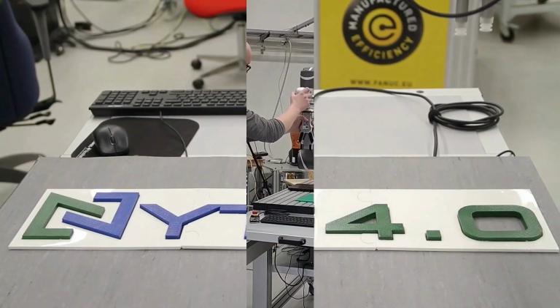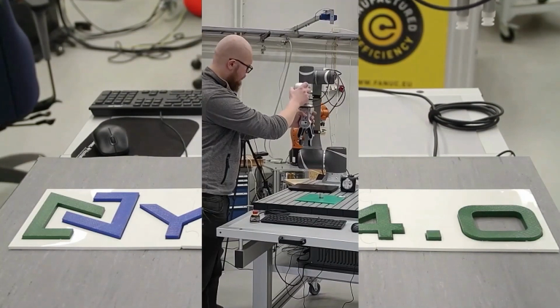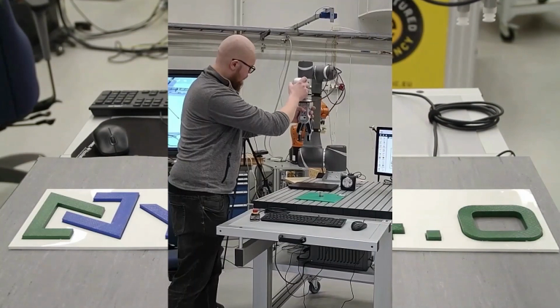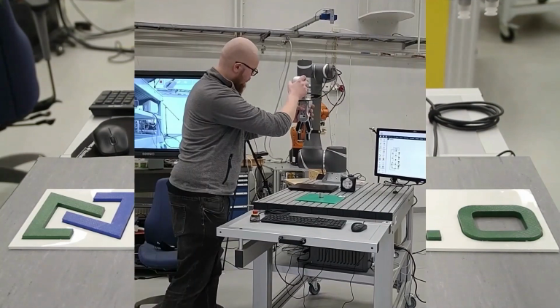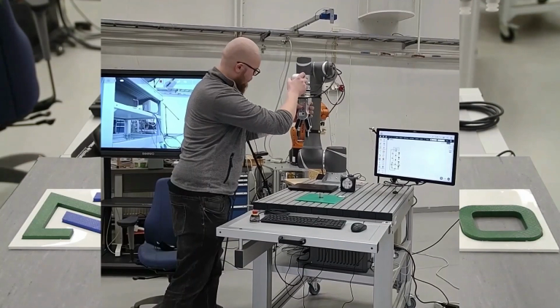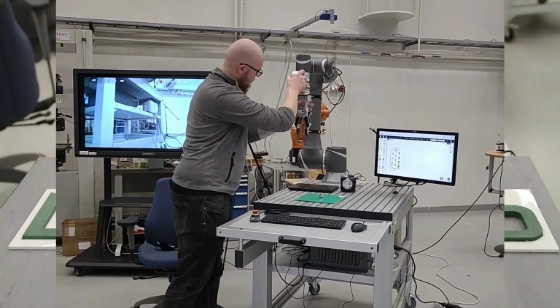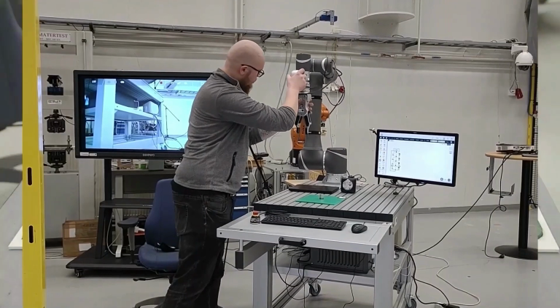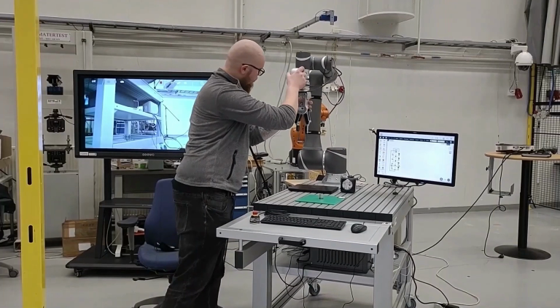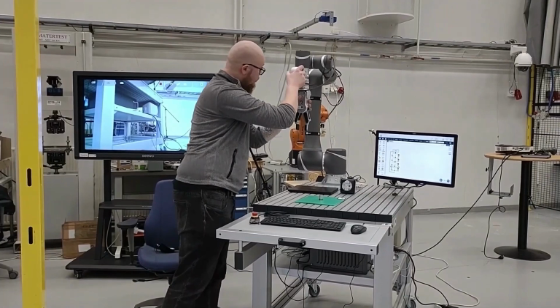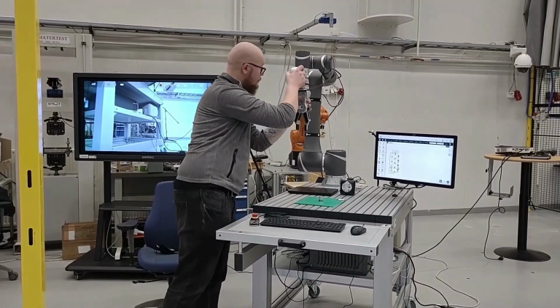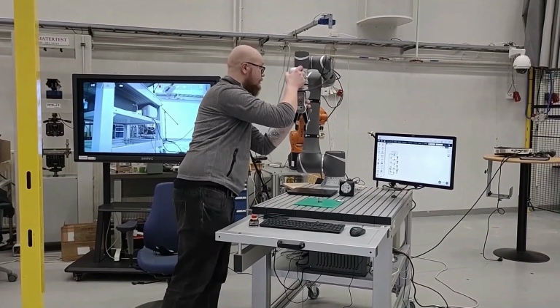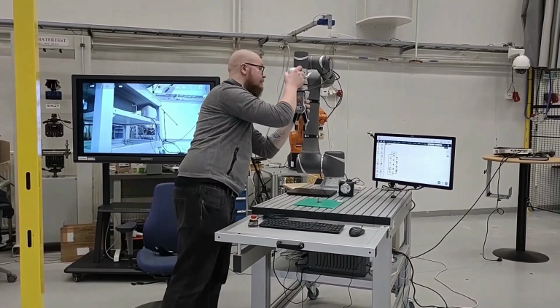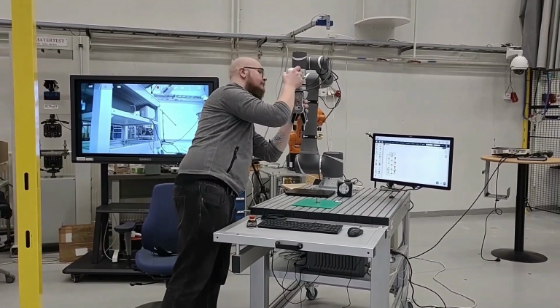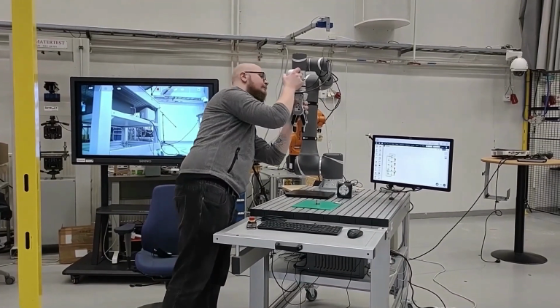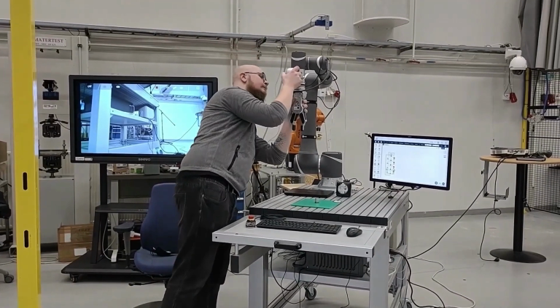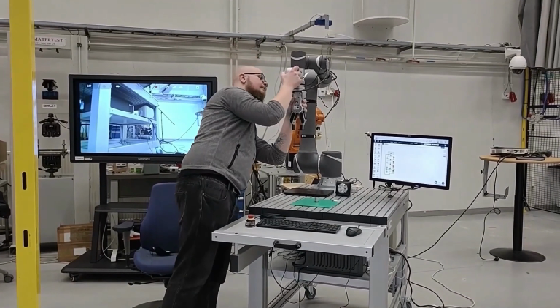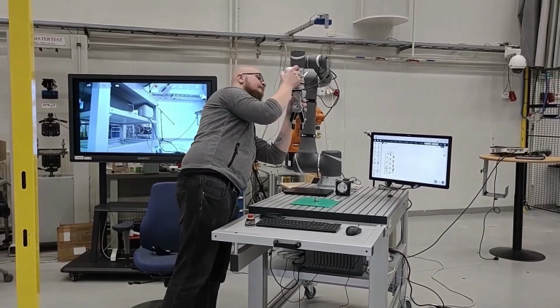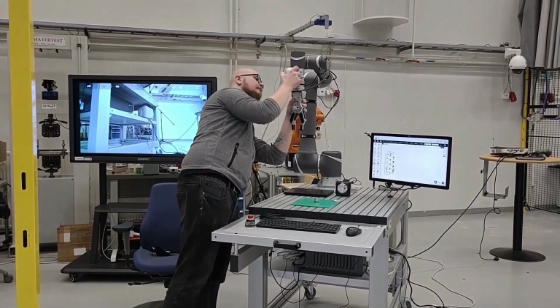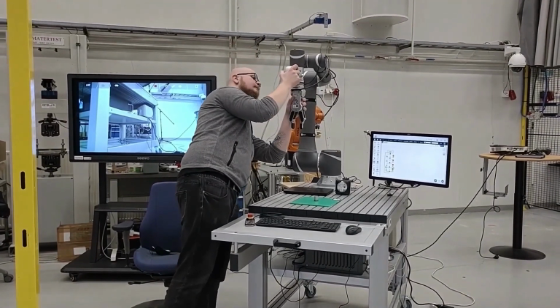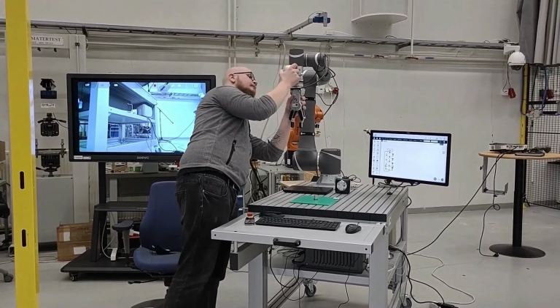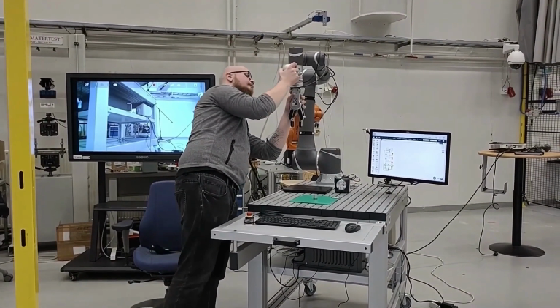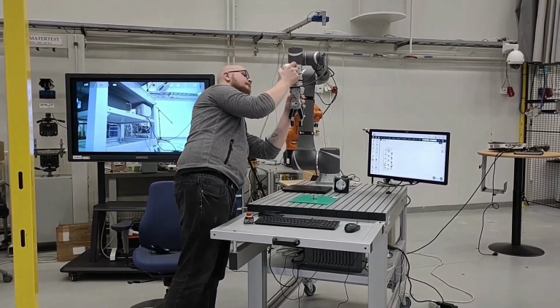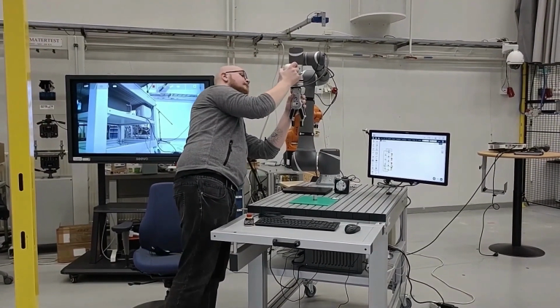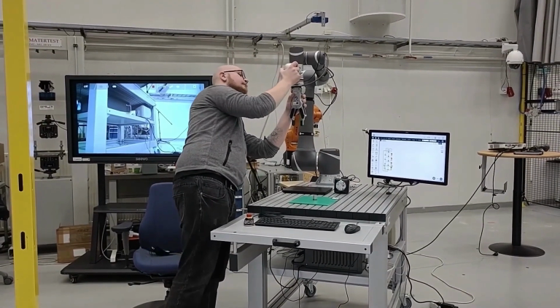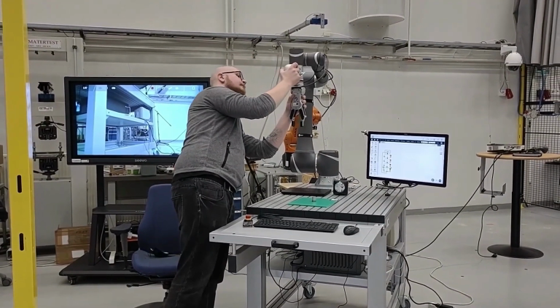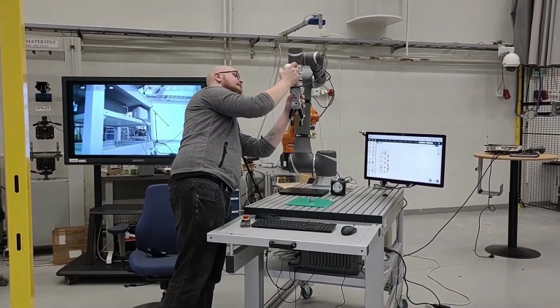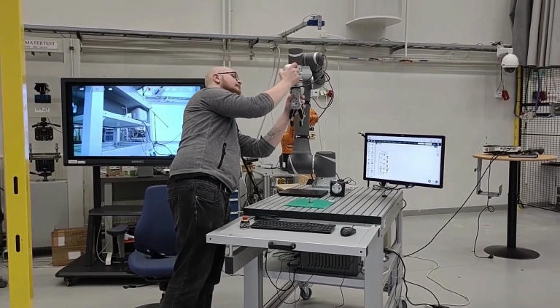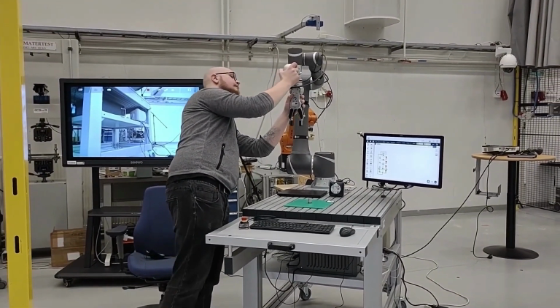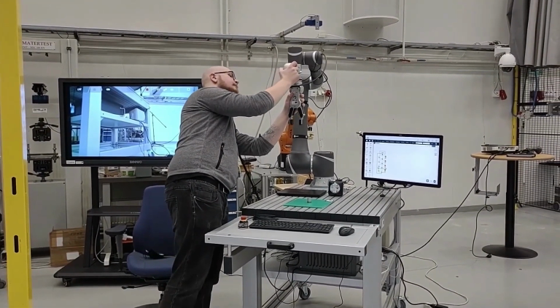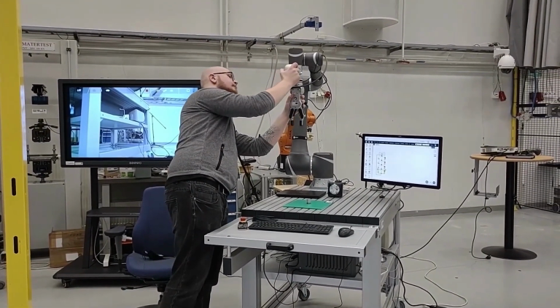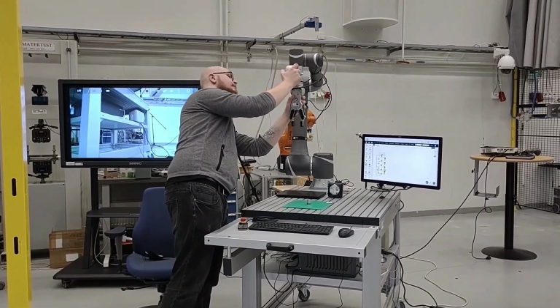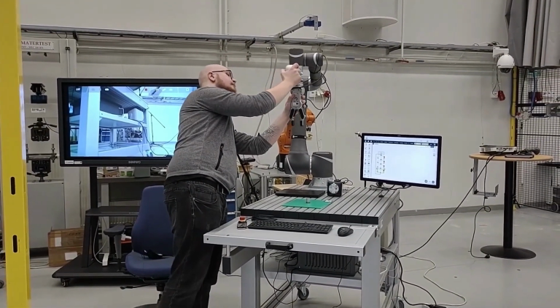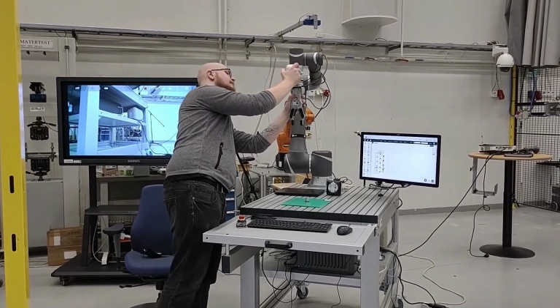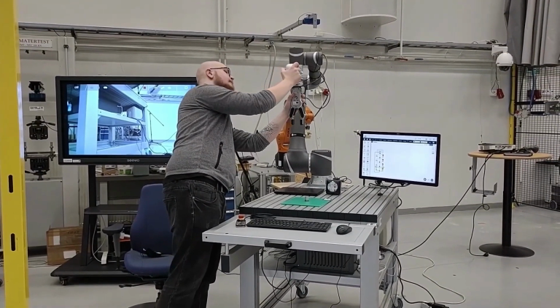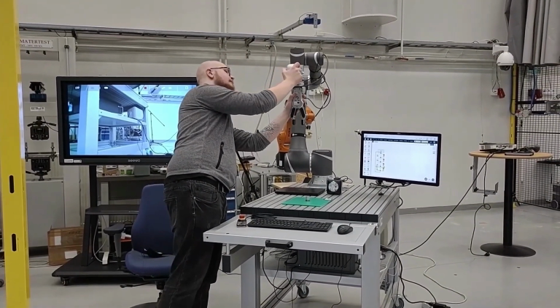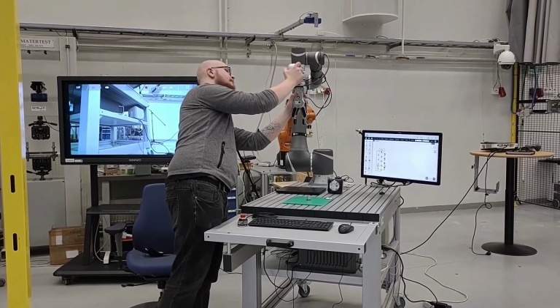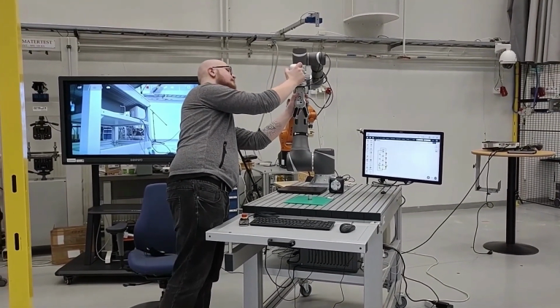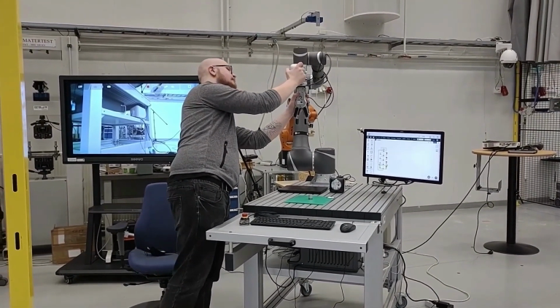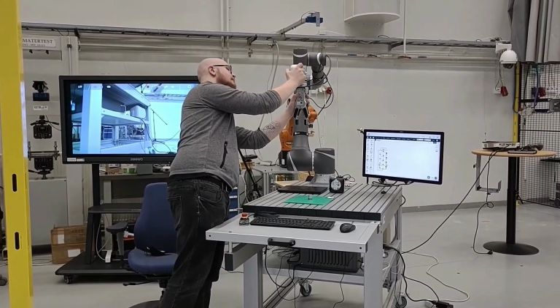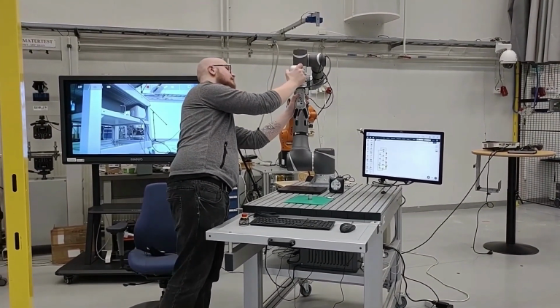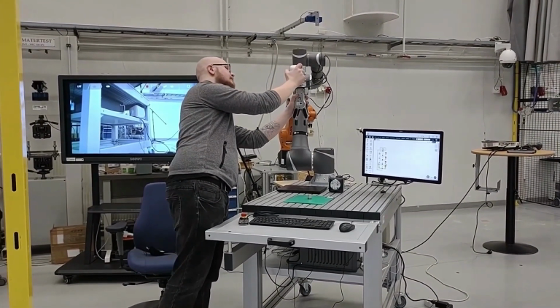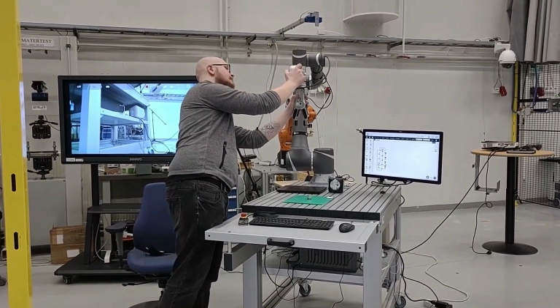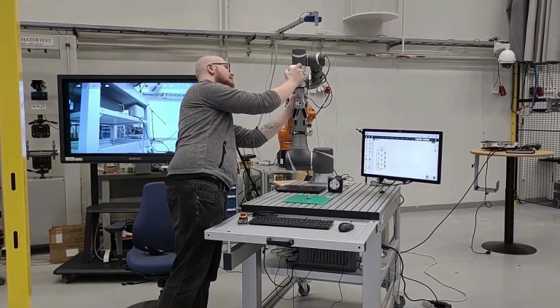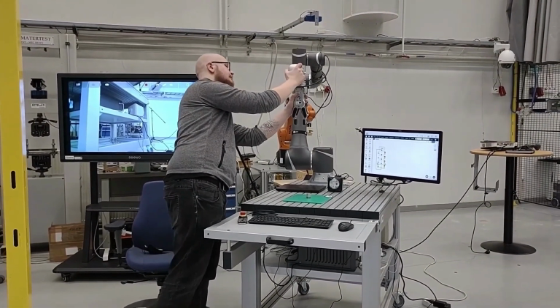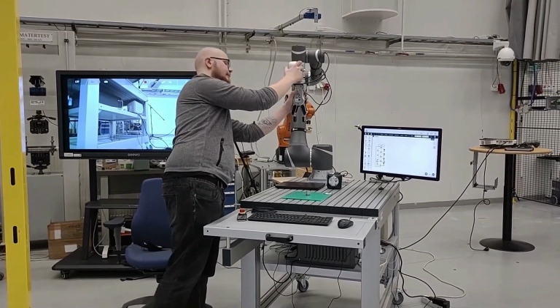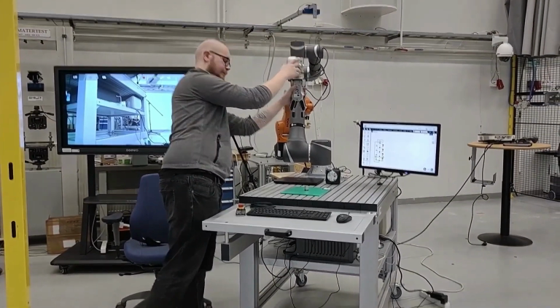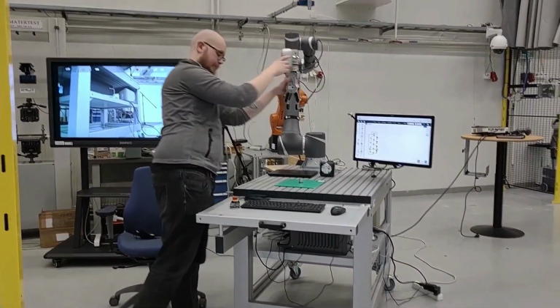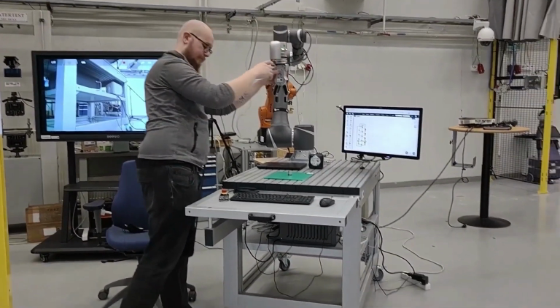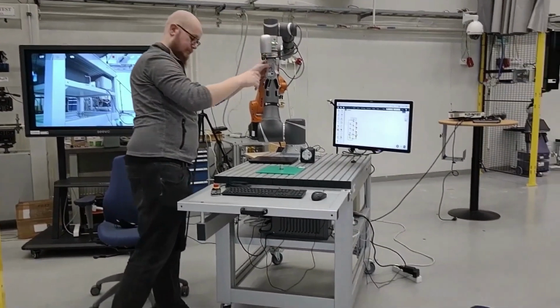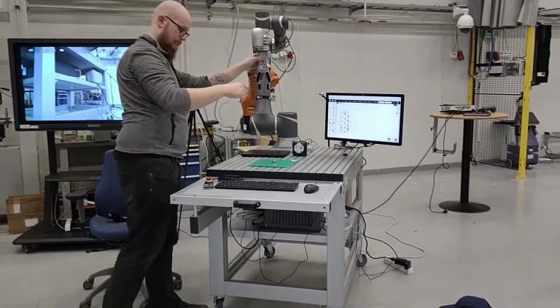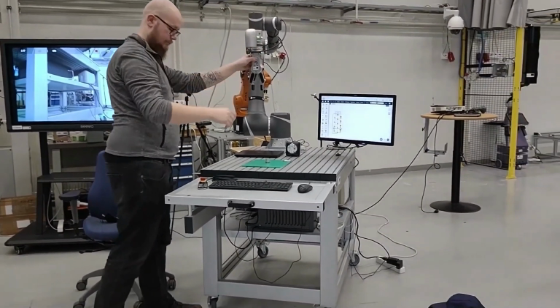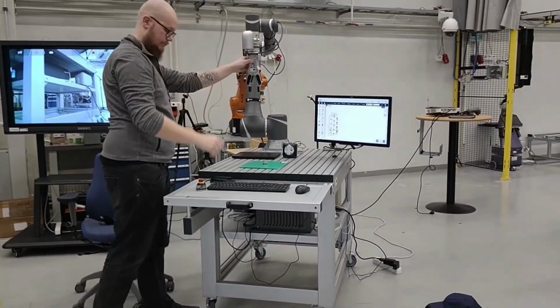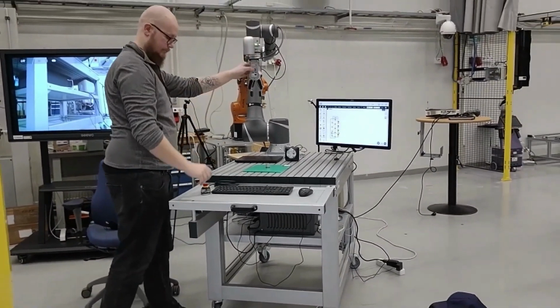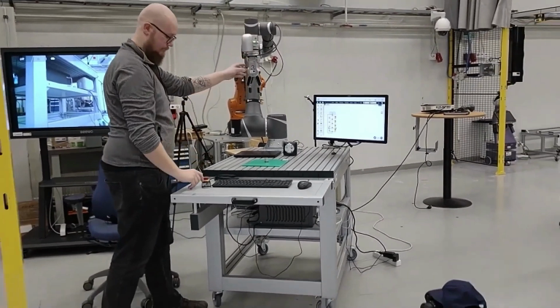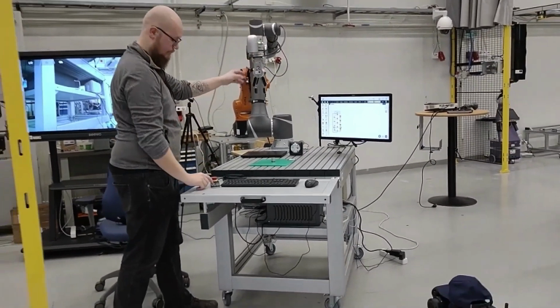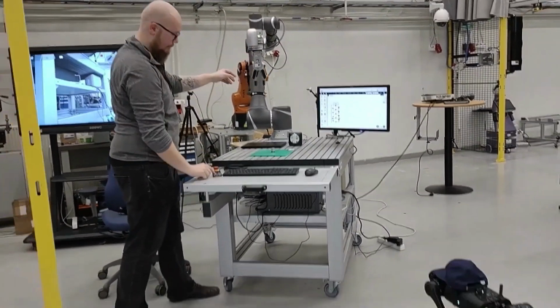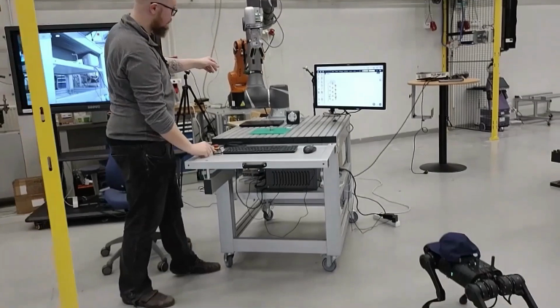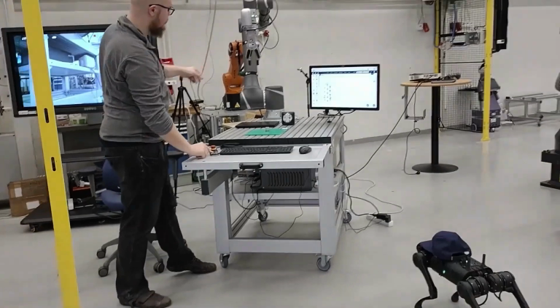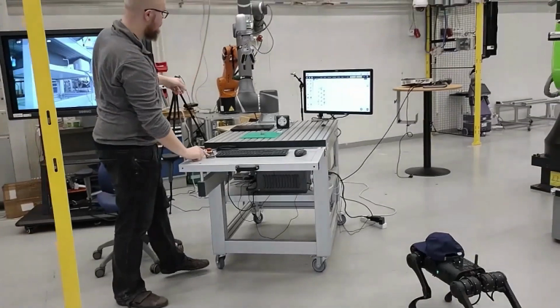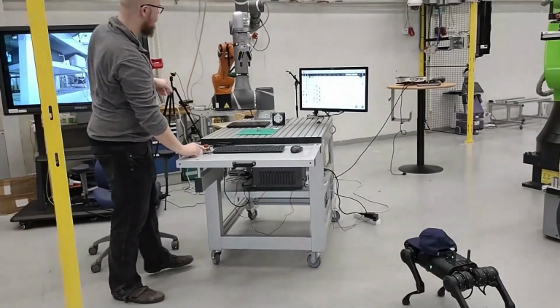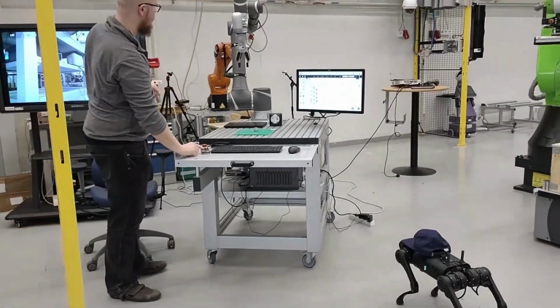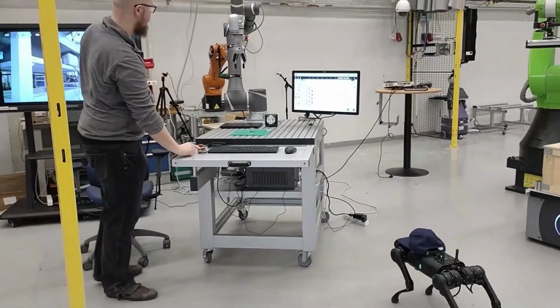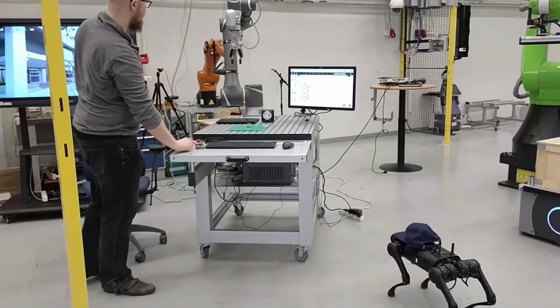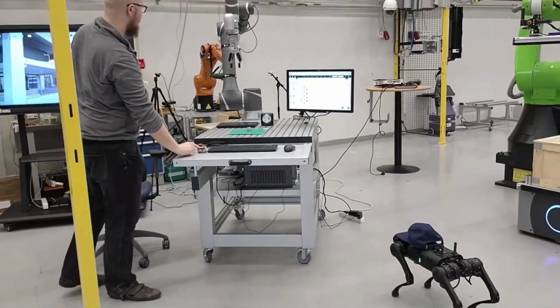The collaborative robot may be guided by hand, which speeds up programming and enhances robot adaptability to new tasks.